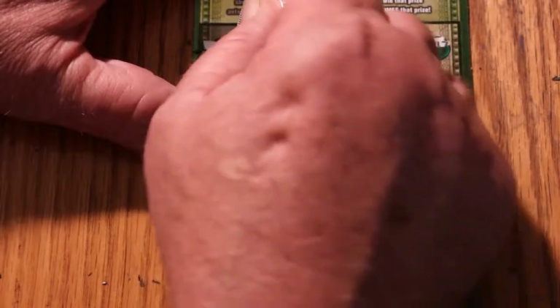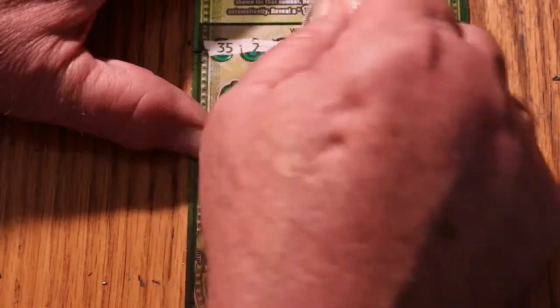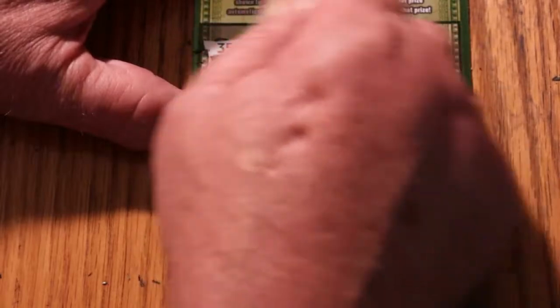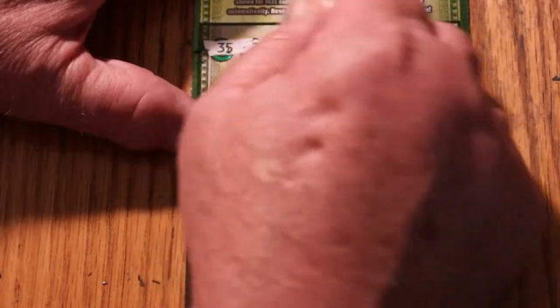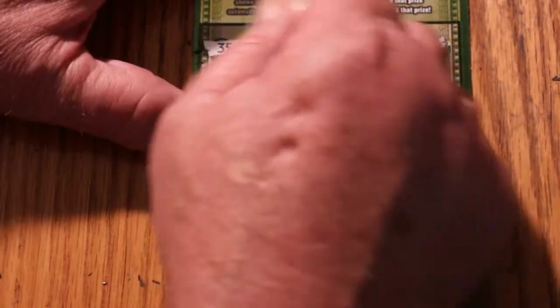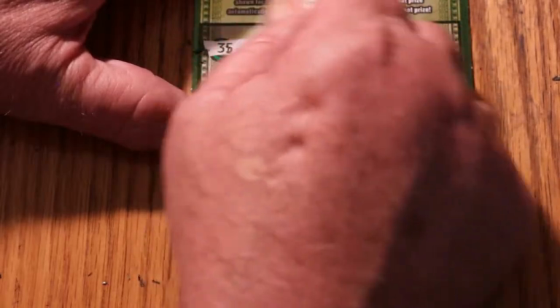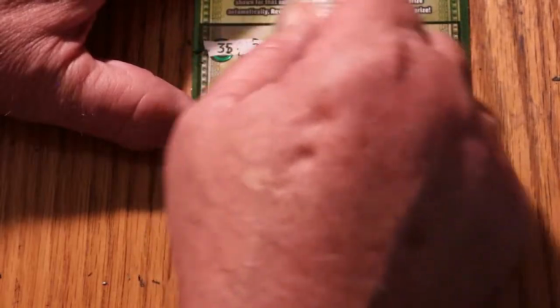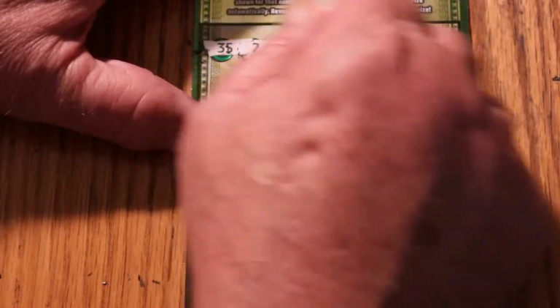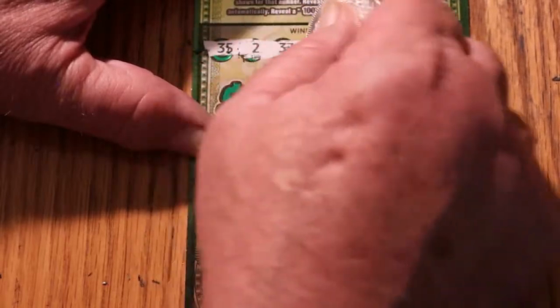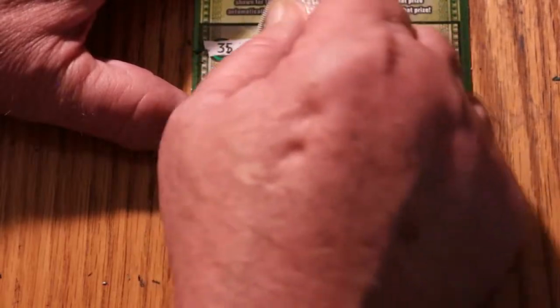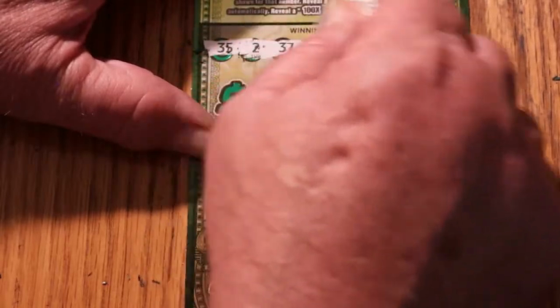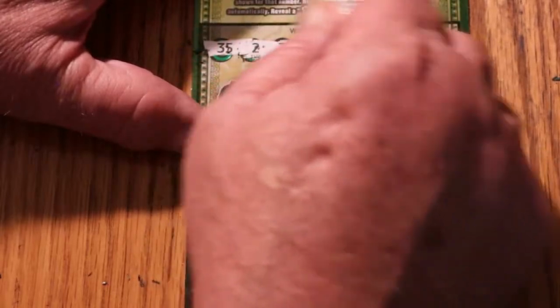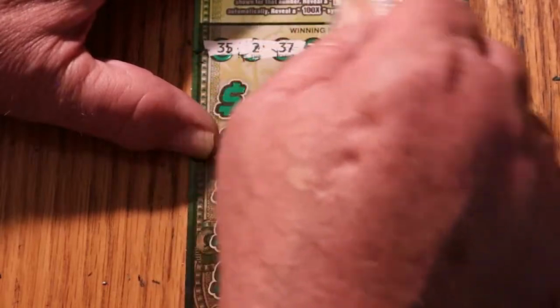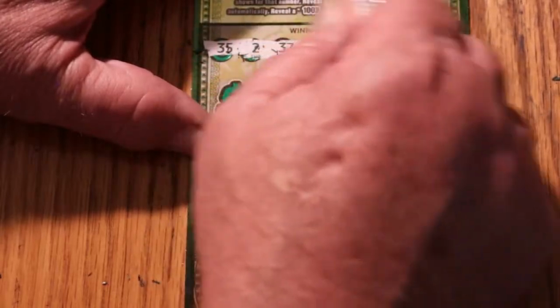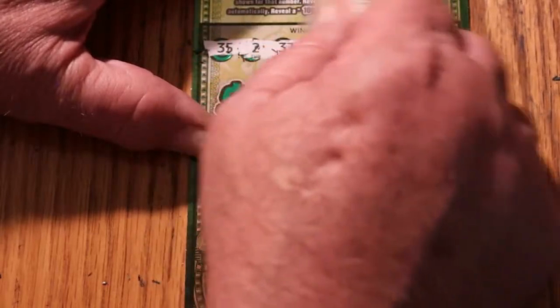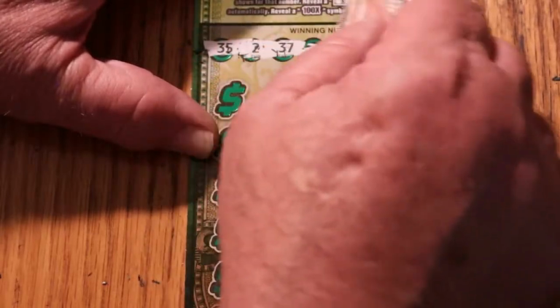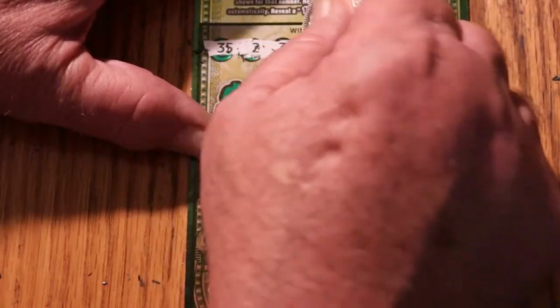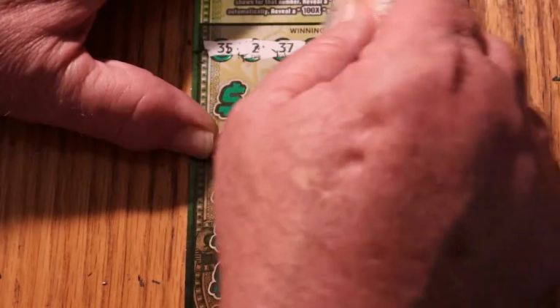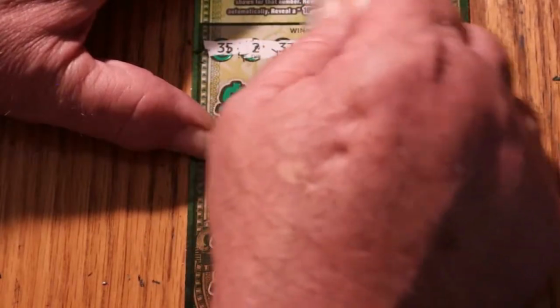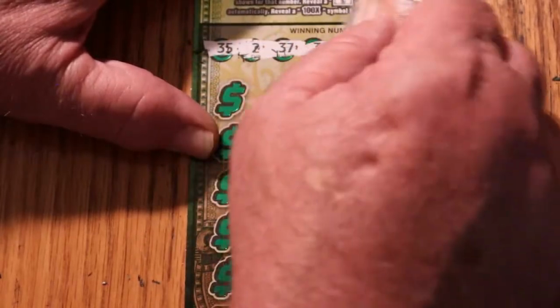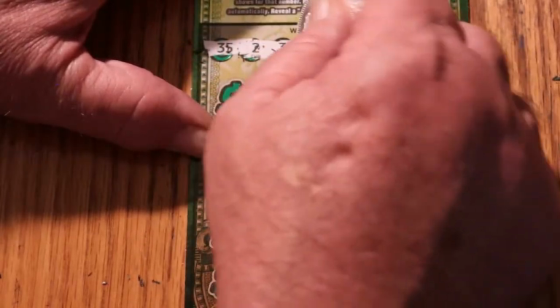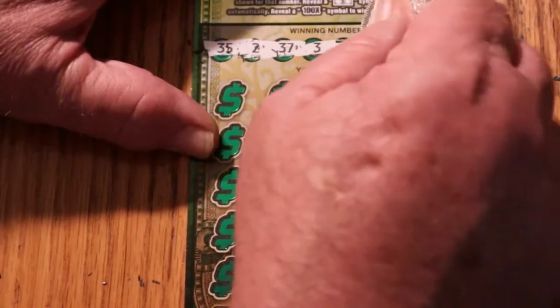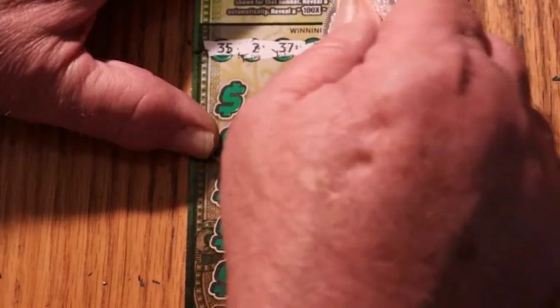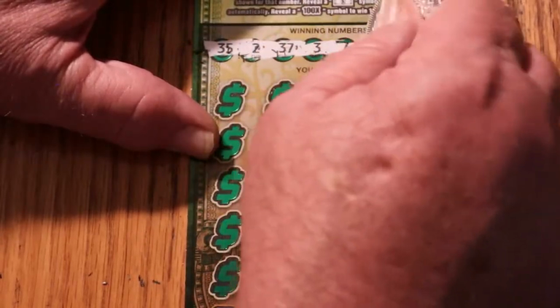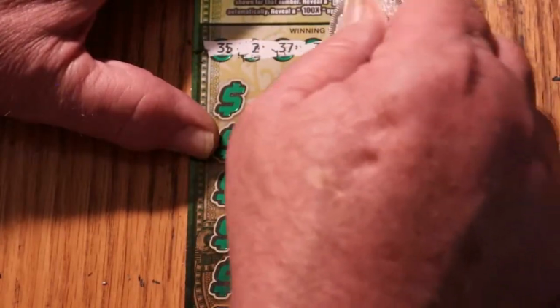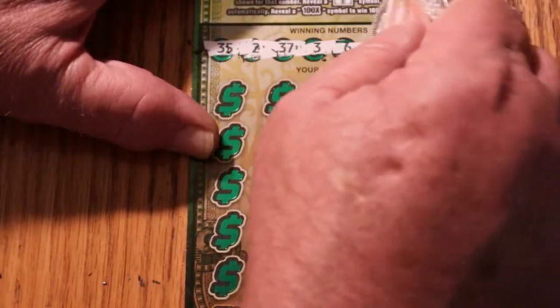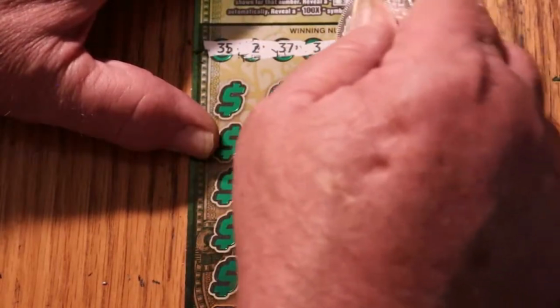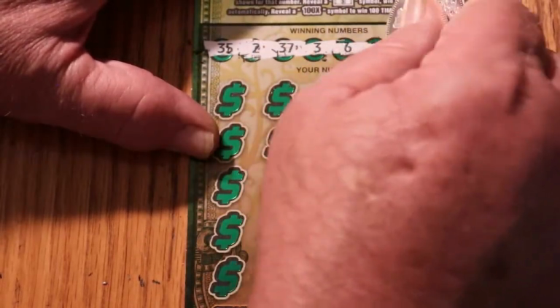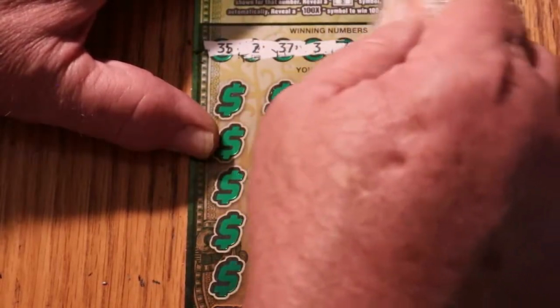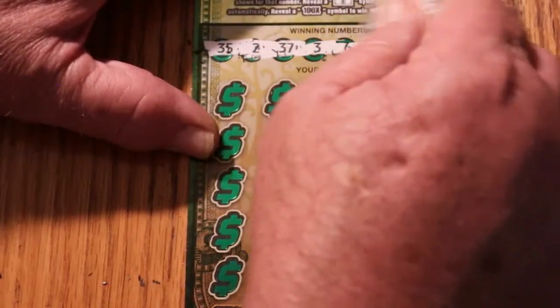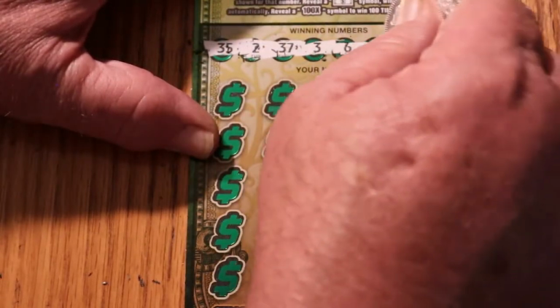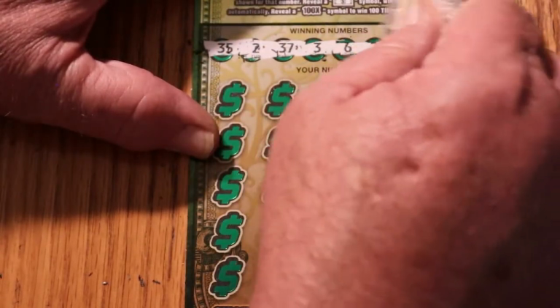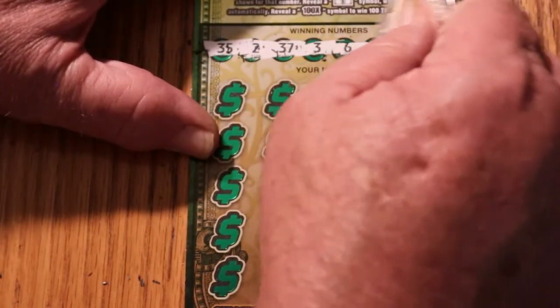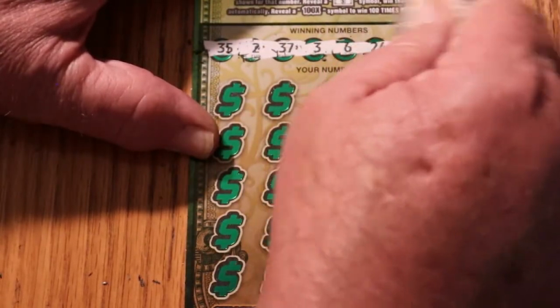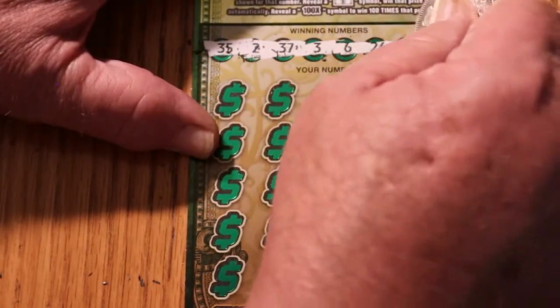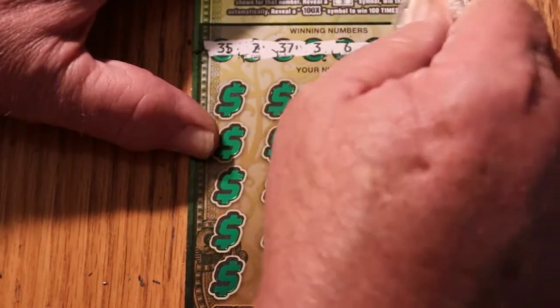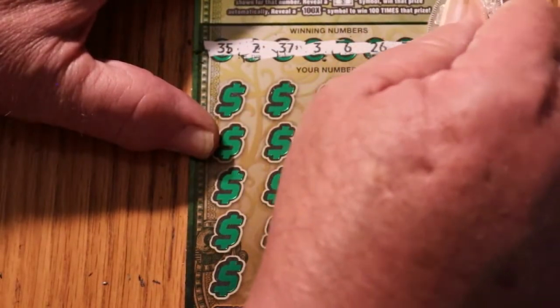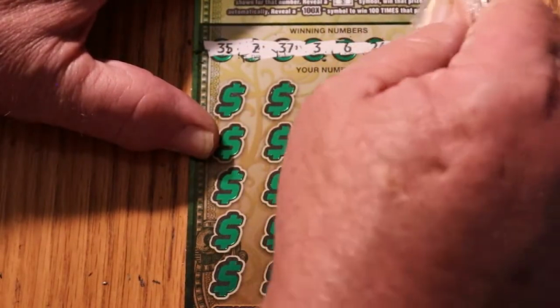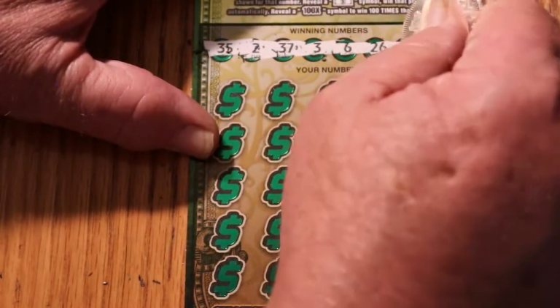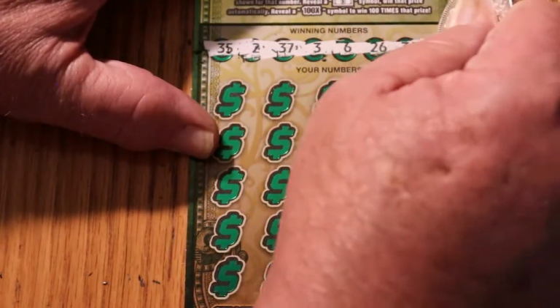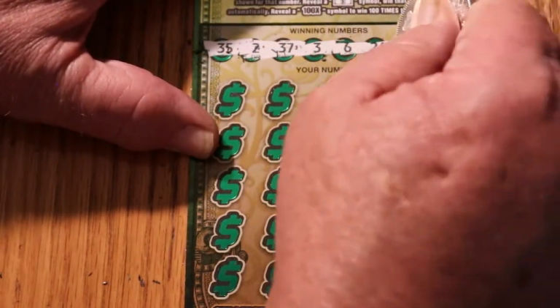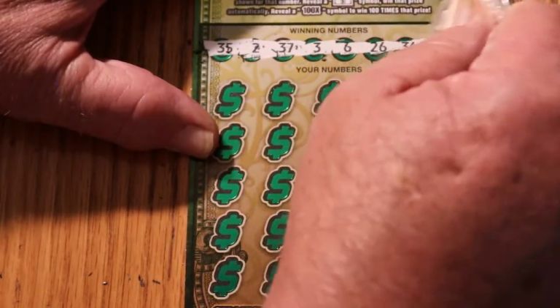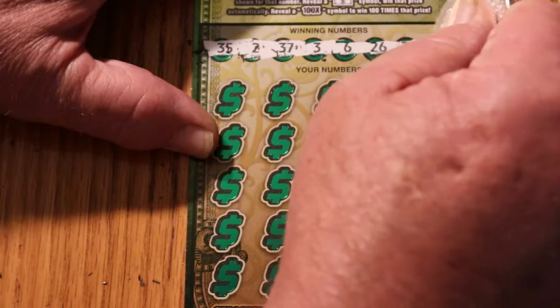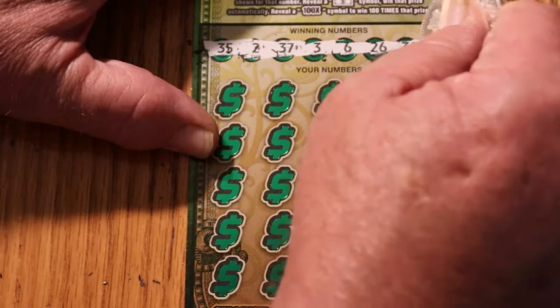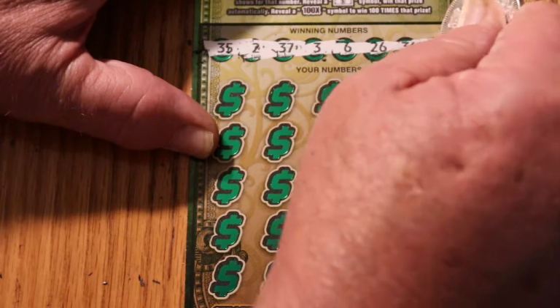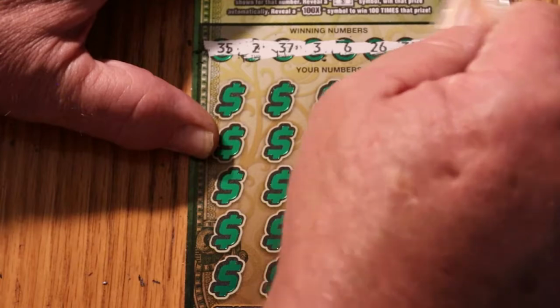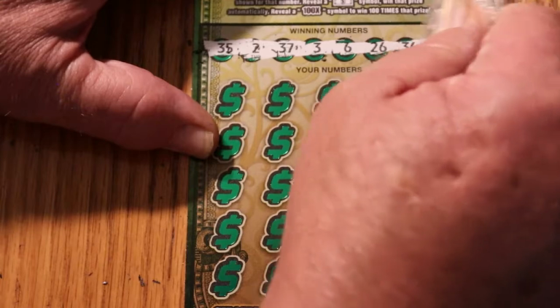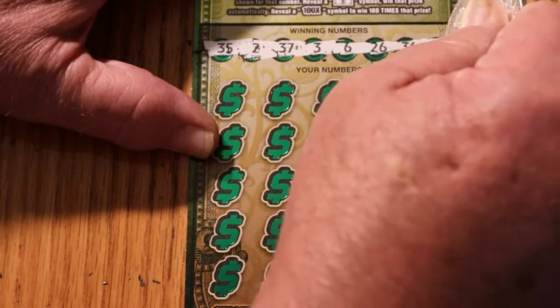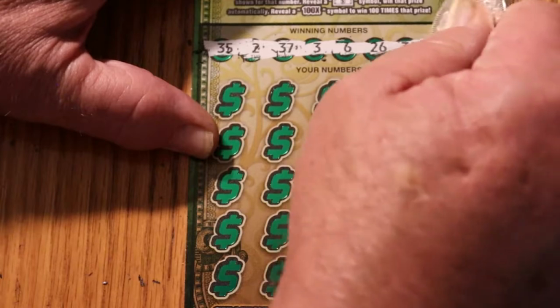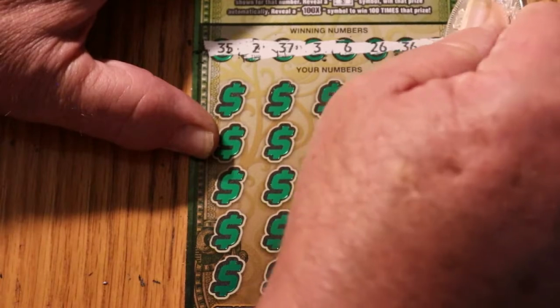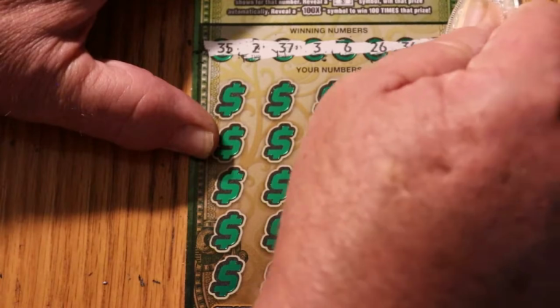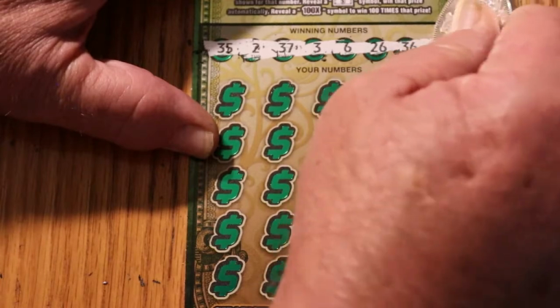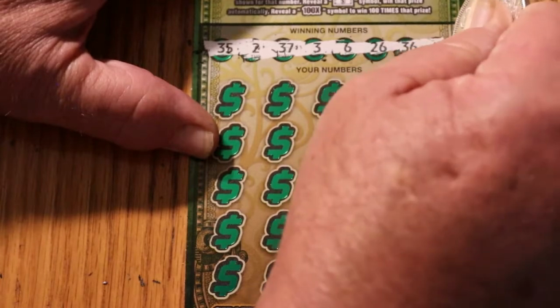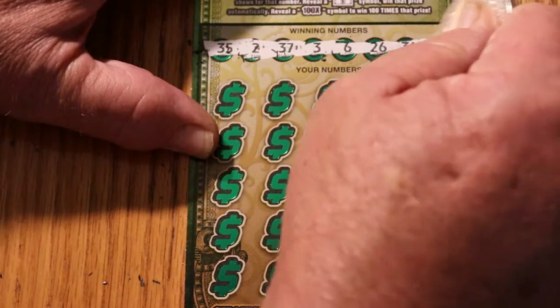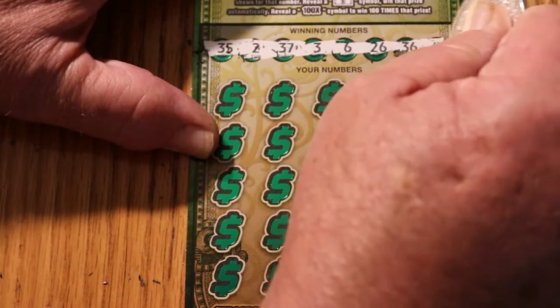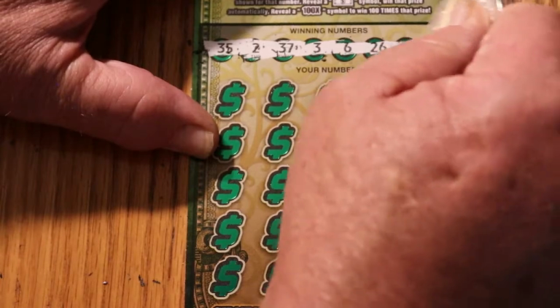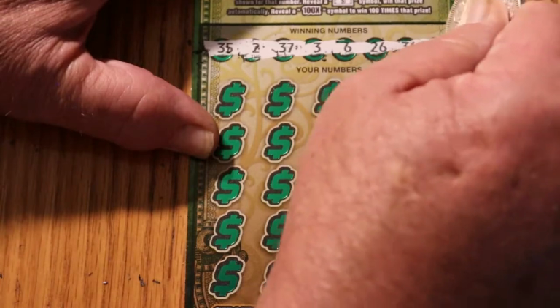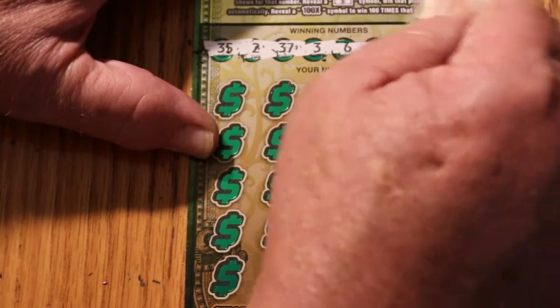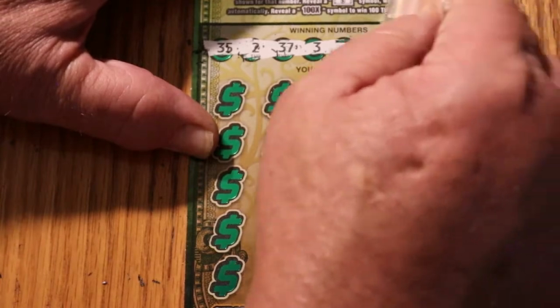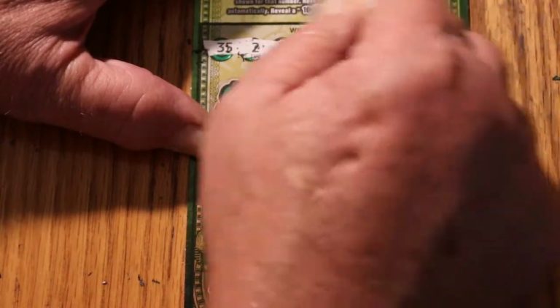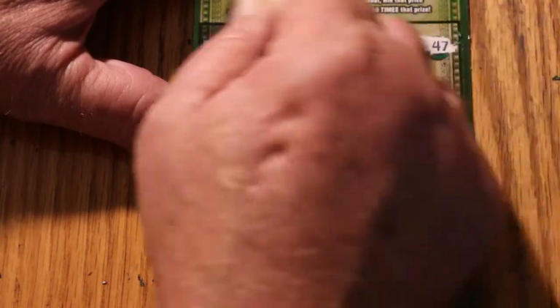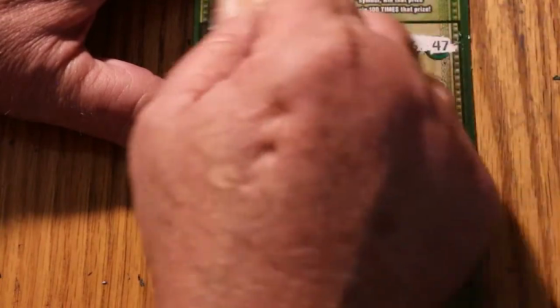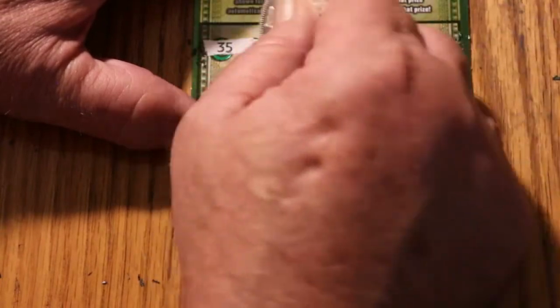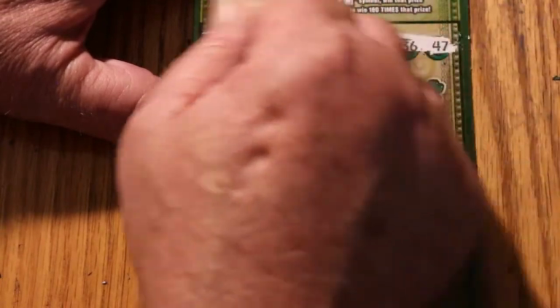Ticket 8 winning numbers: 35, 2, 37, 3, 6, 26, 36, and 47.